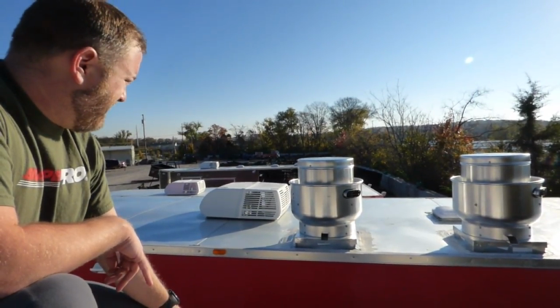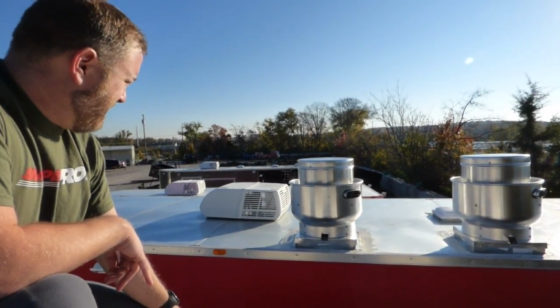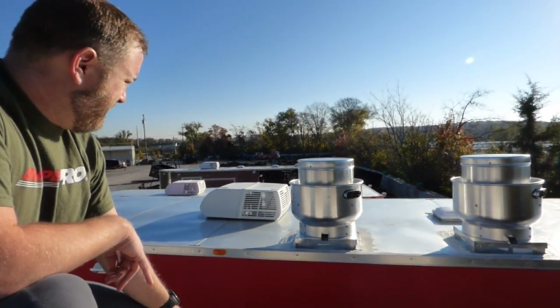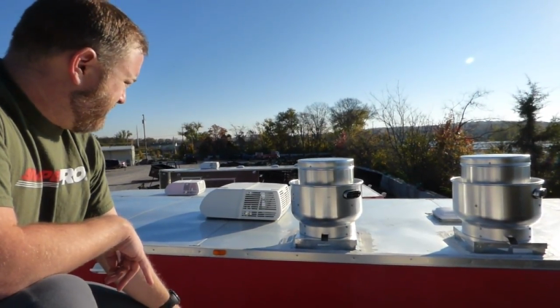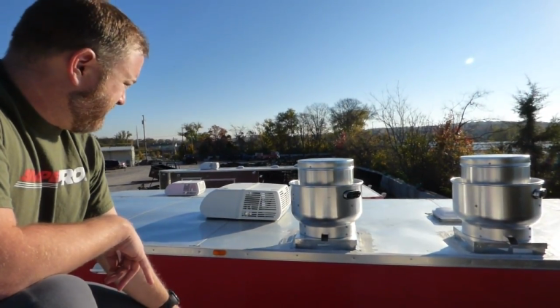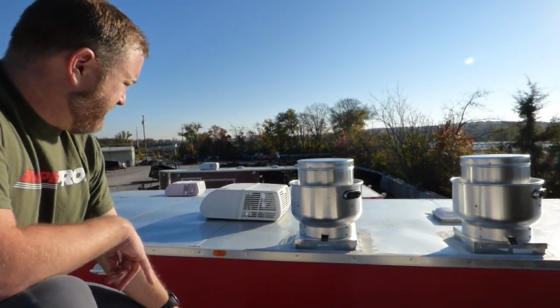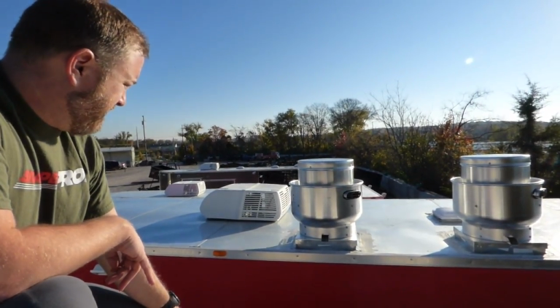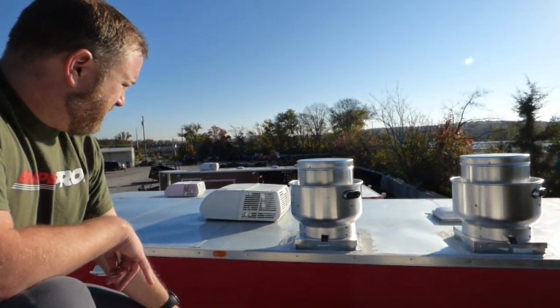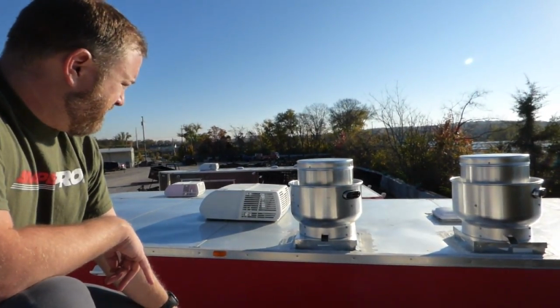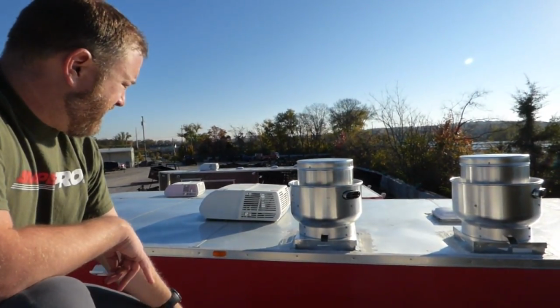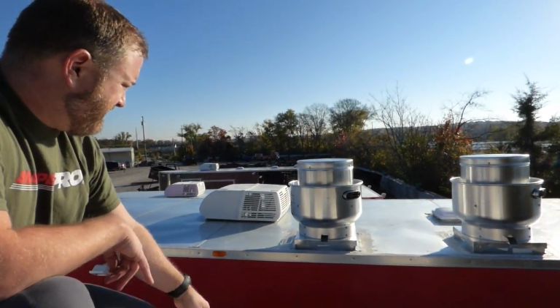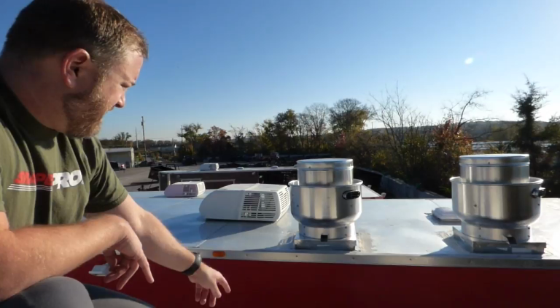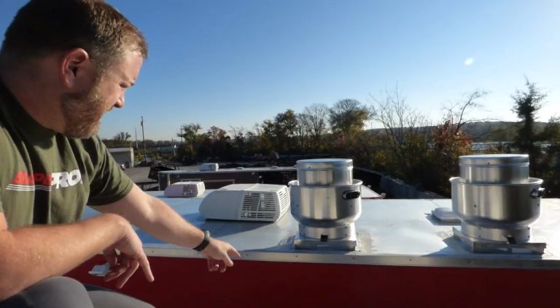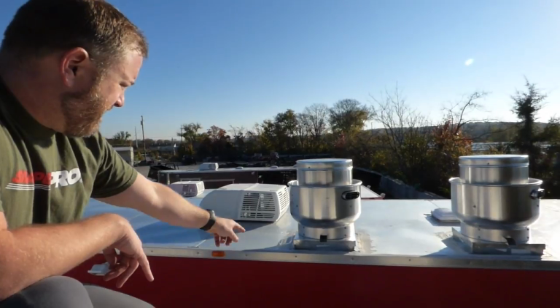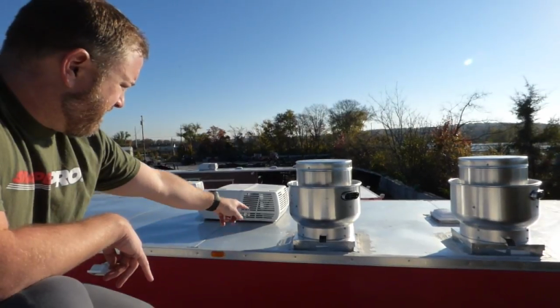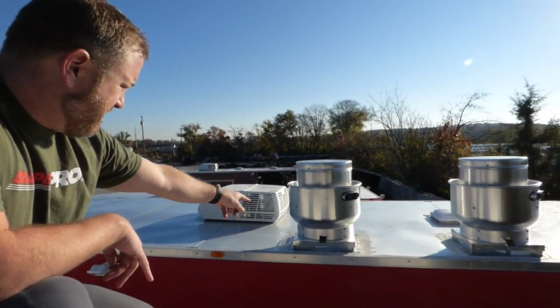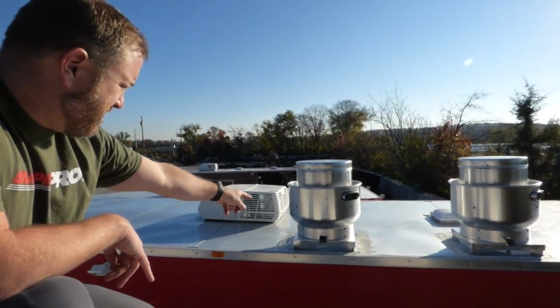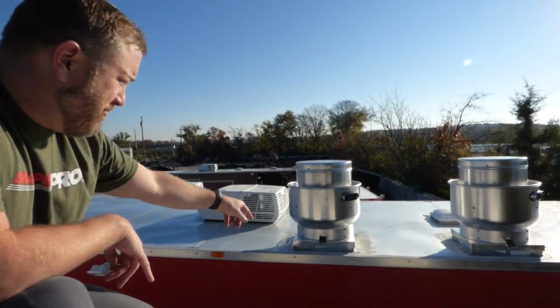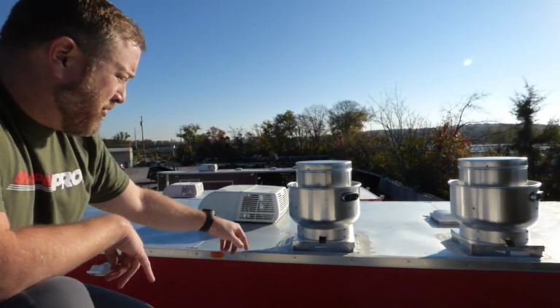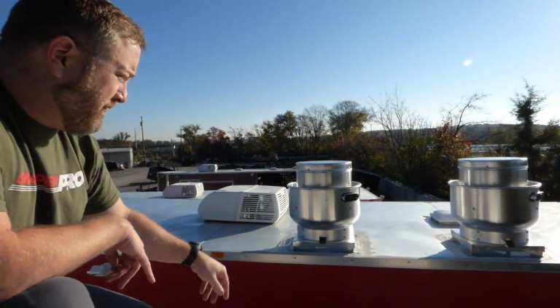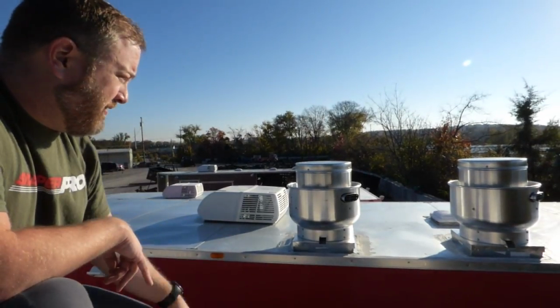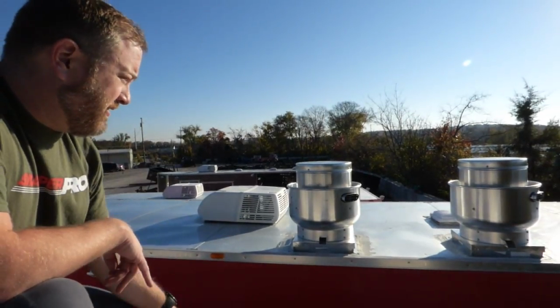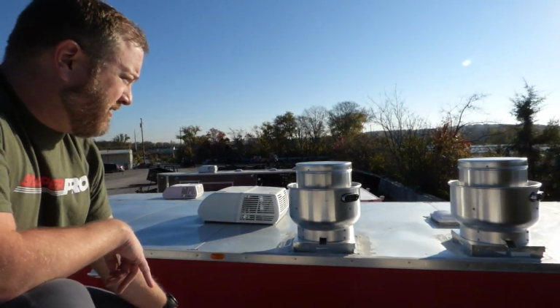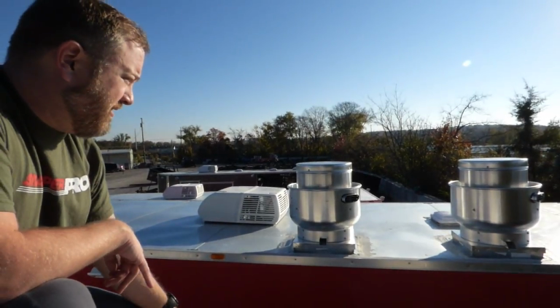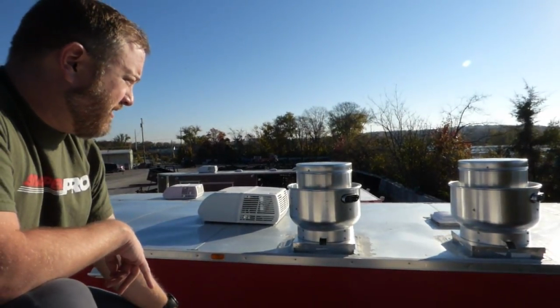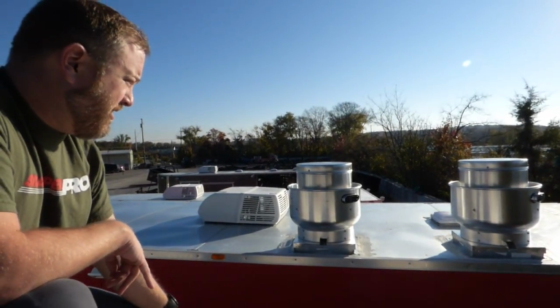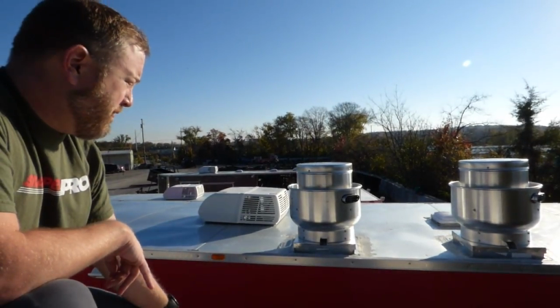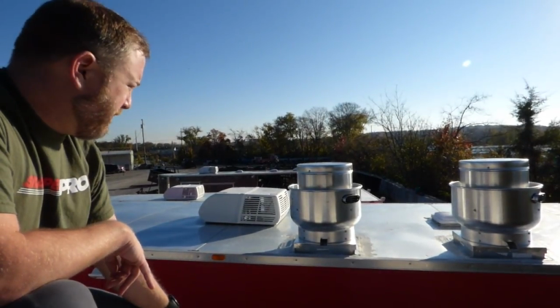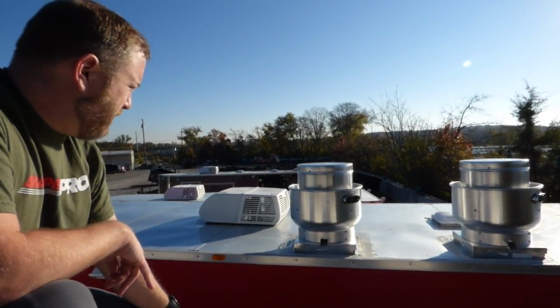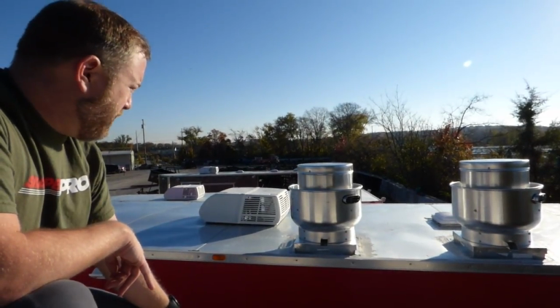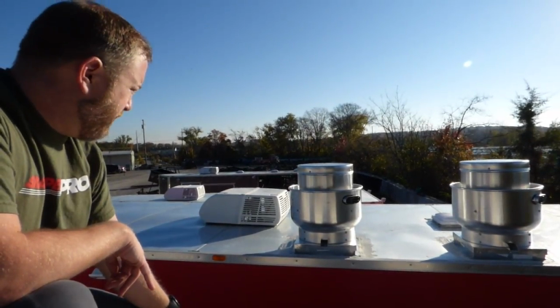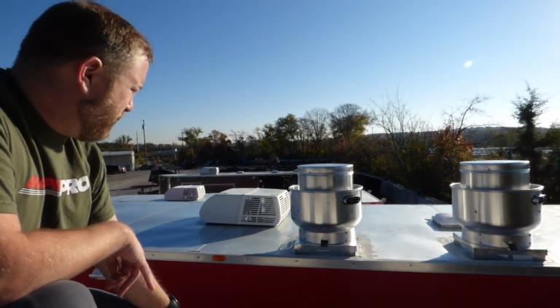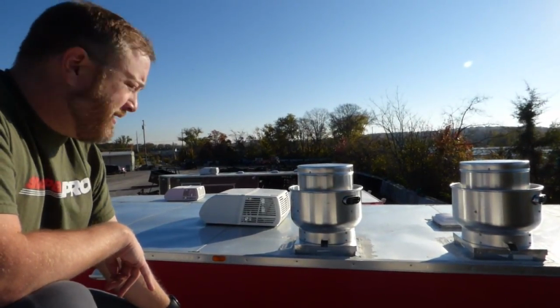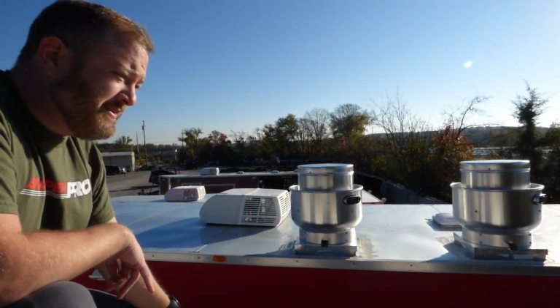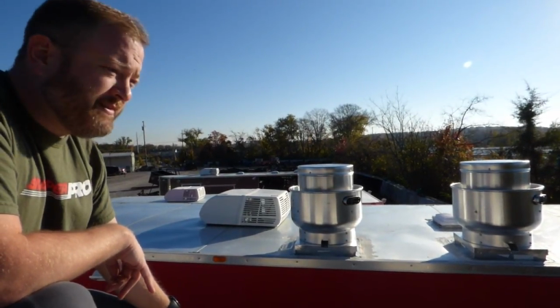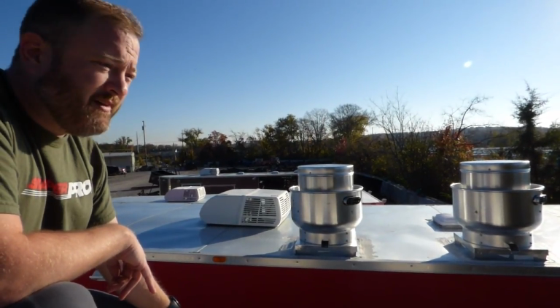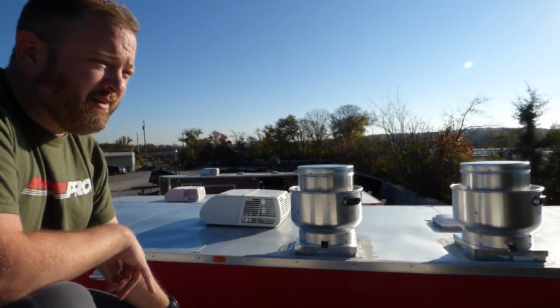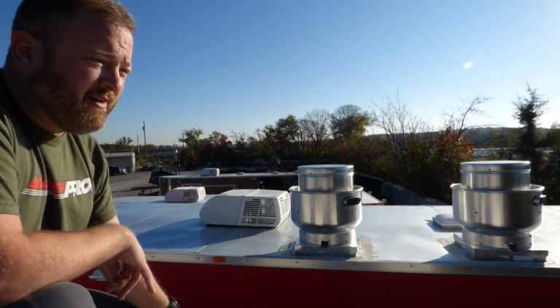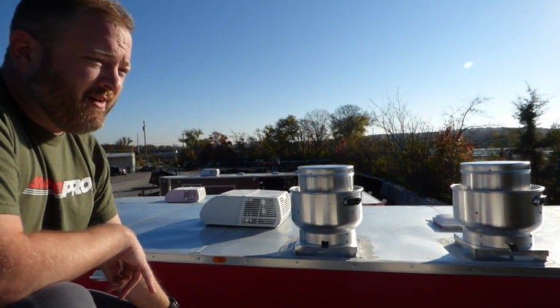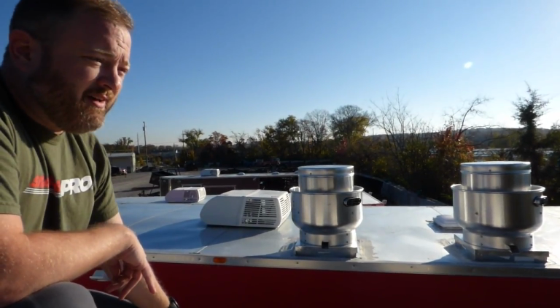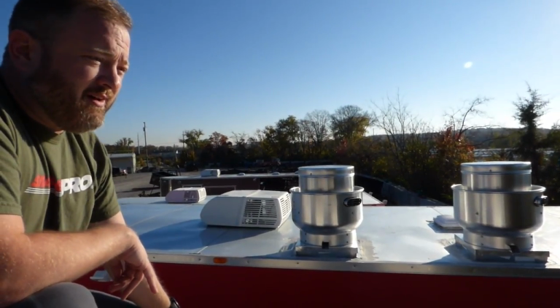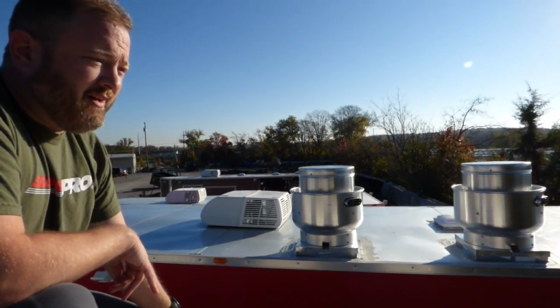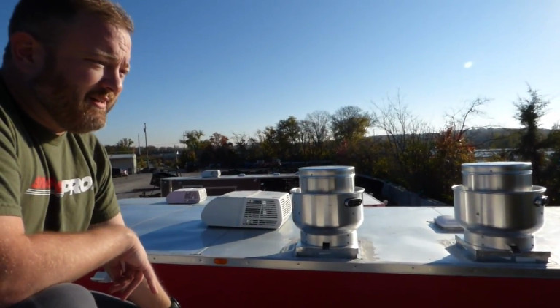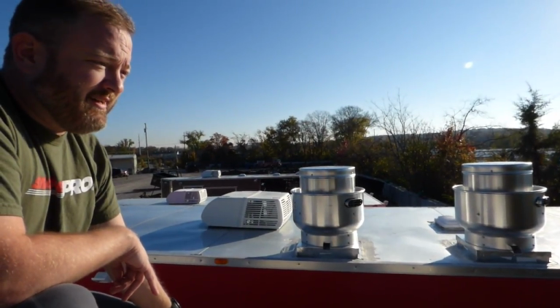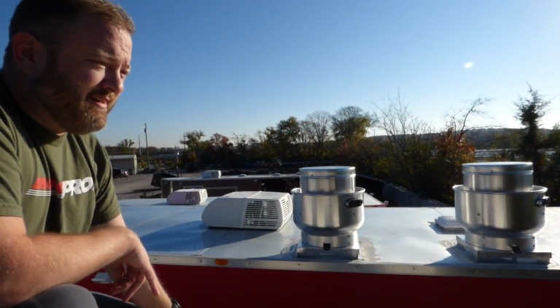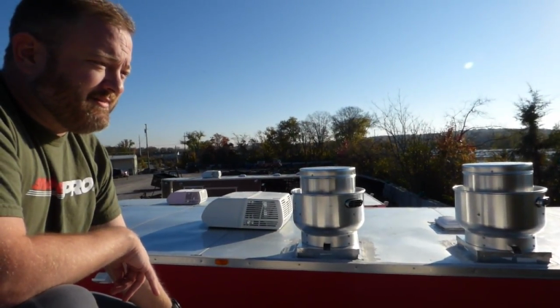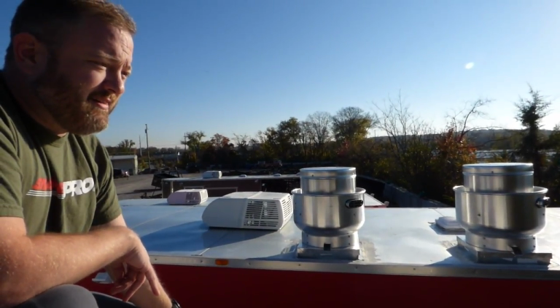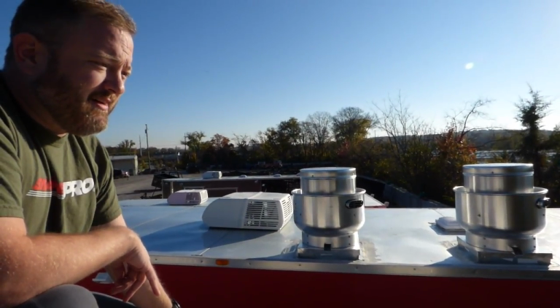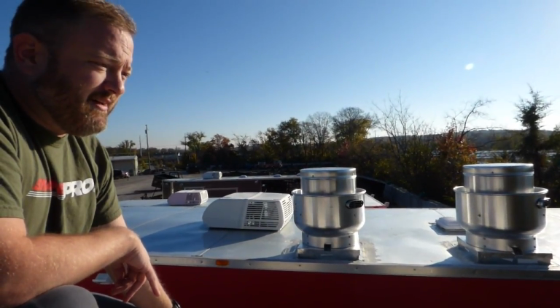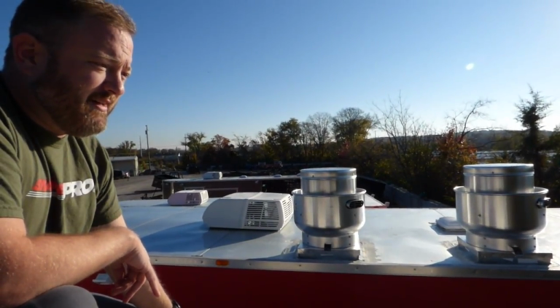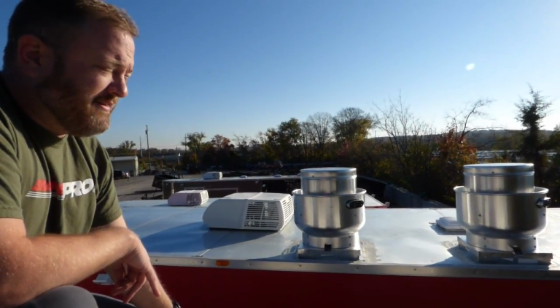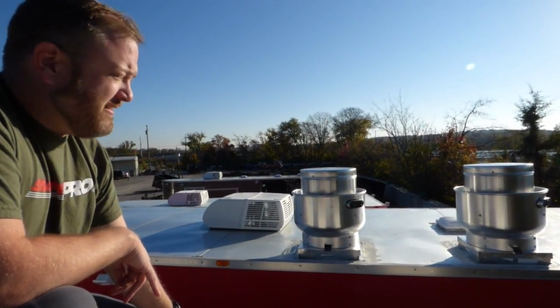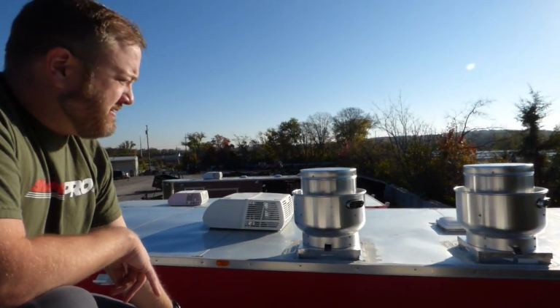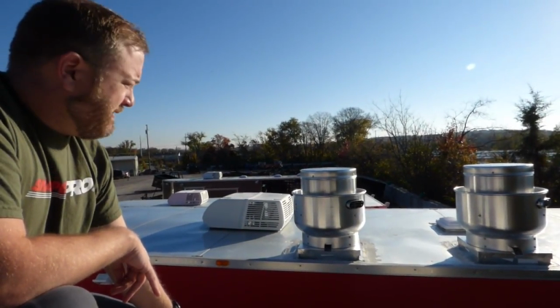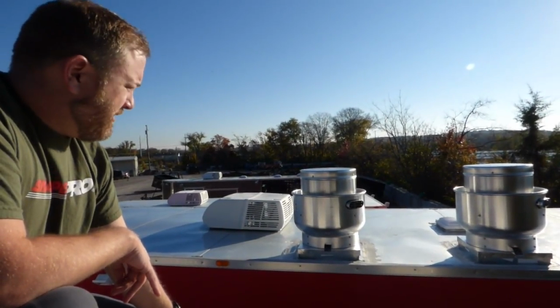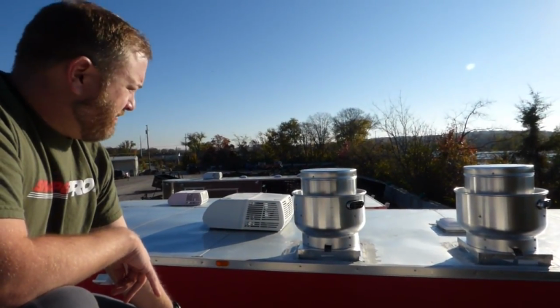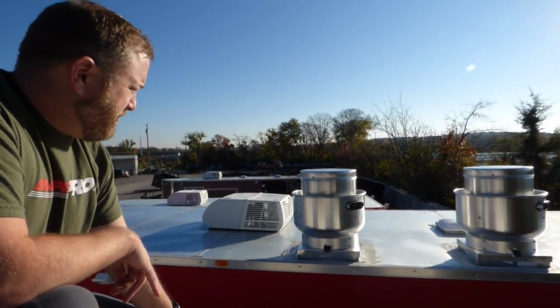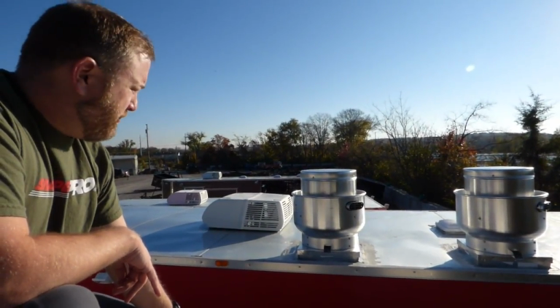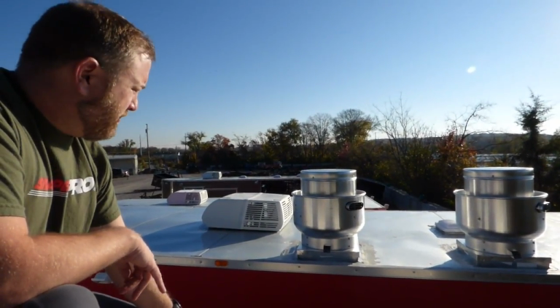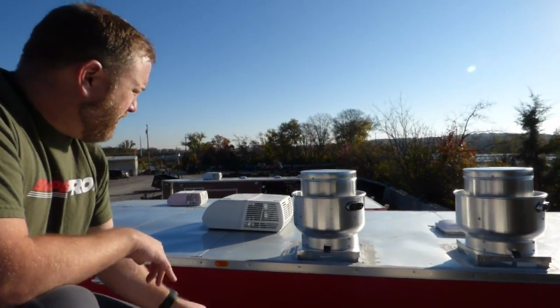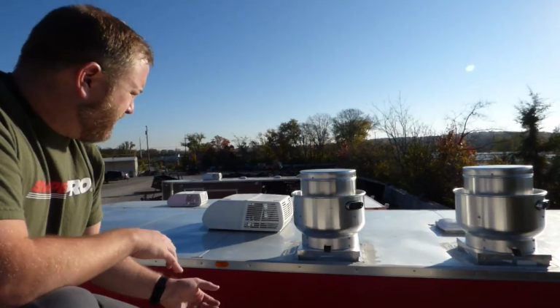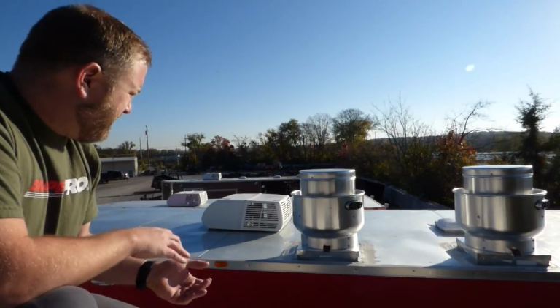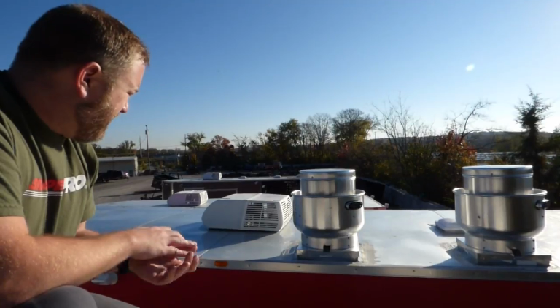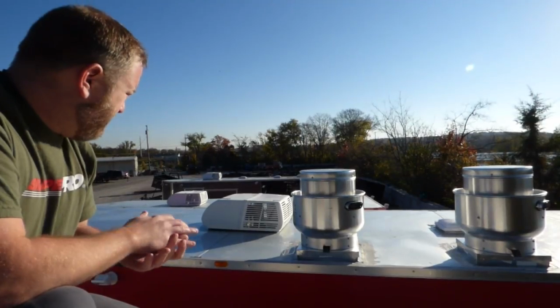As you'll see on the back side here, there's a port for the overflow of grease in case it does become too clogged up.